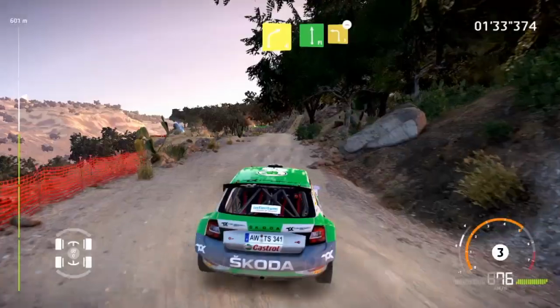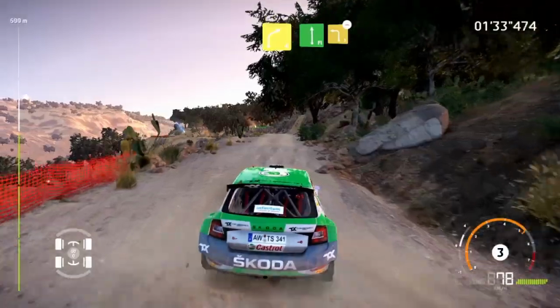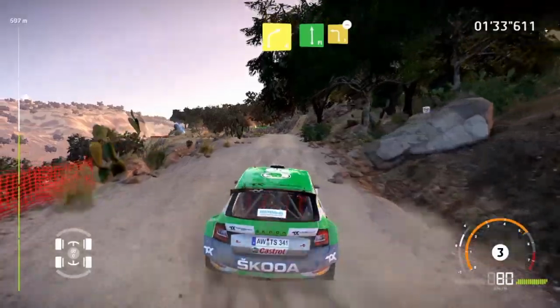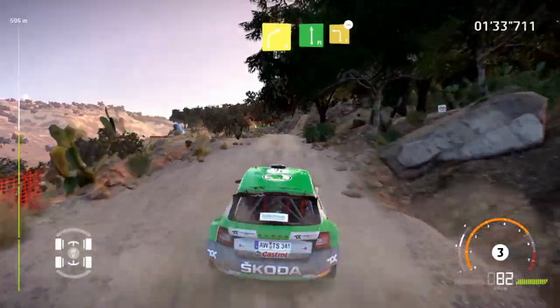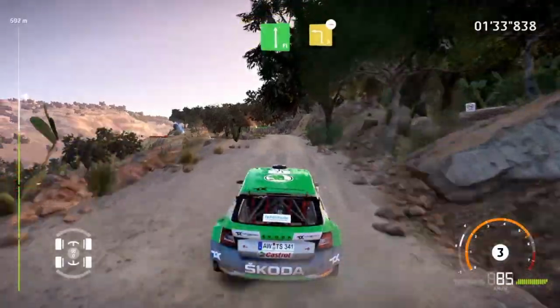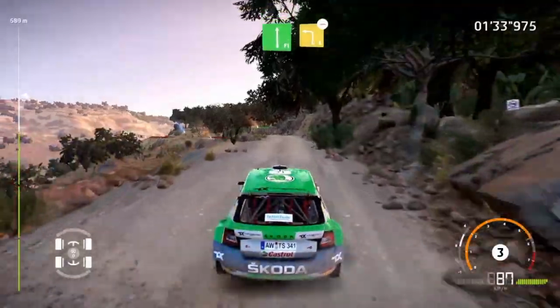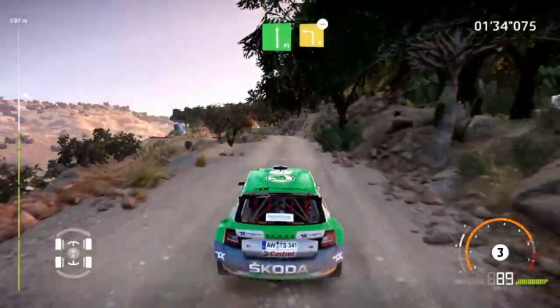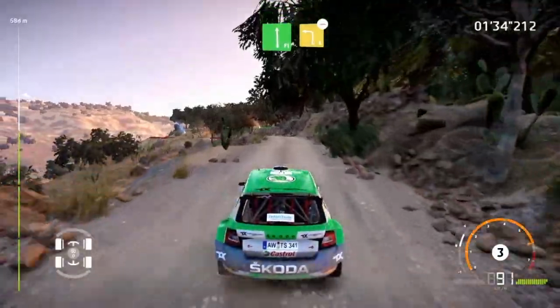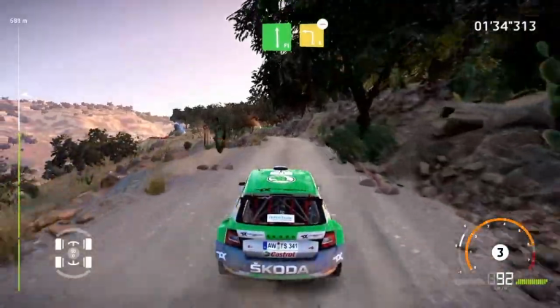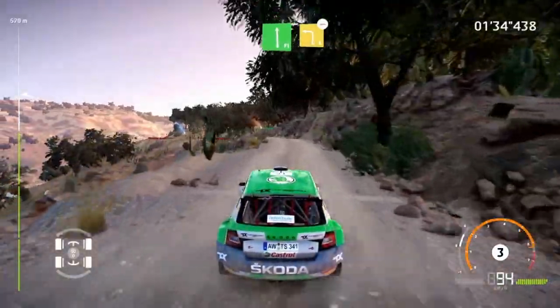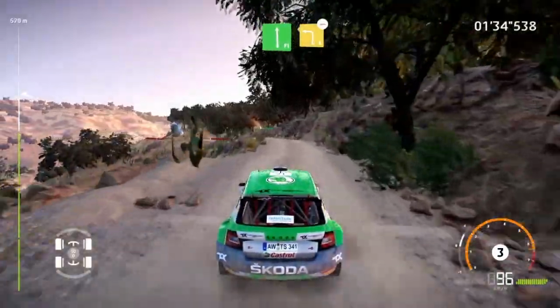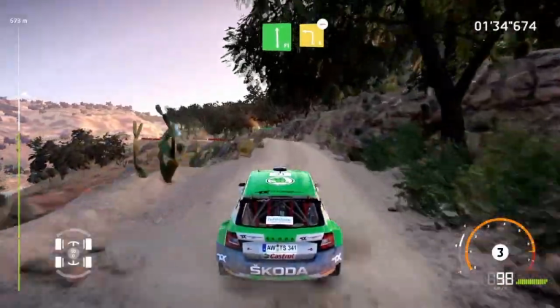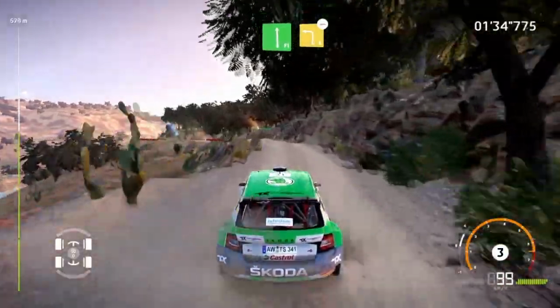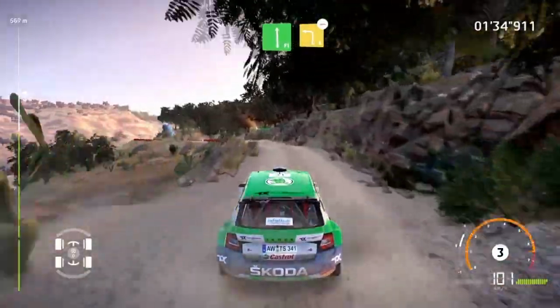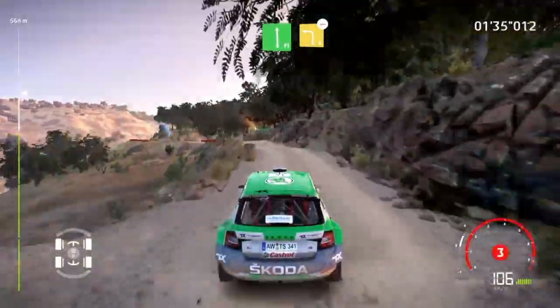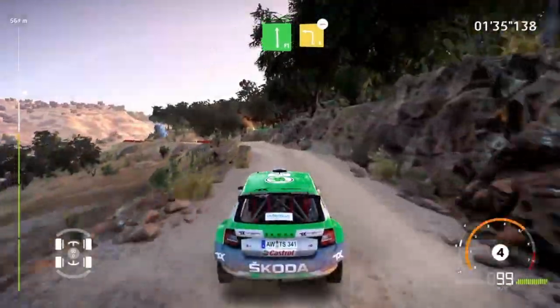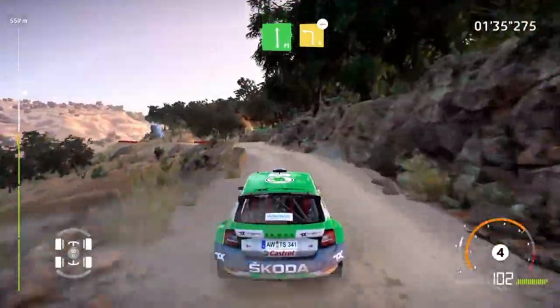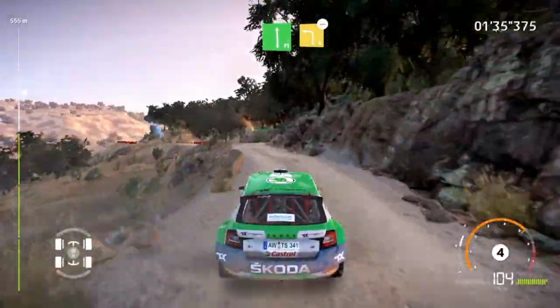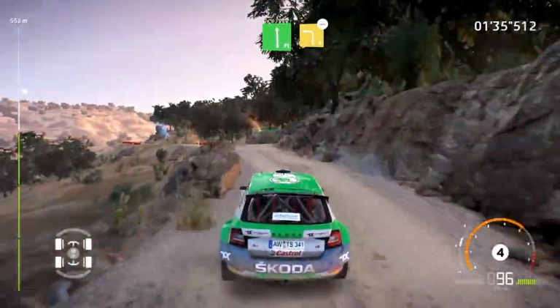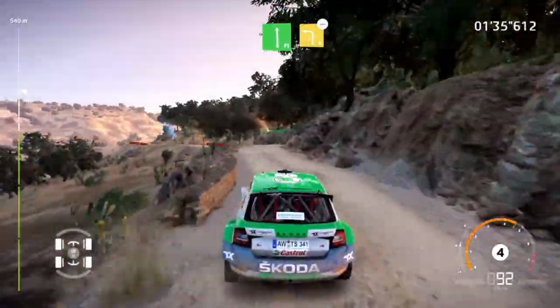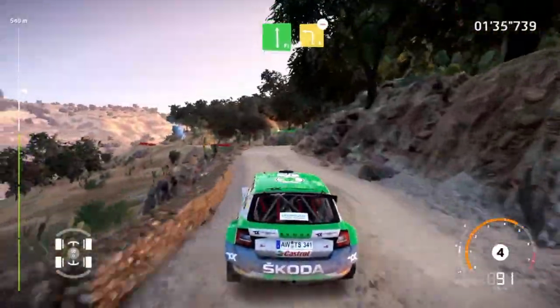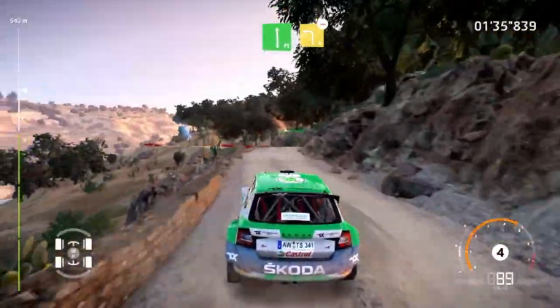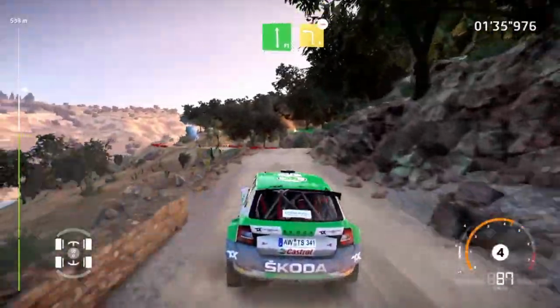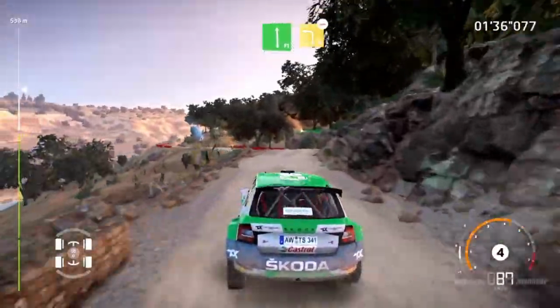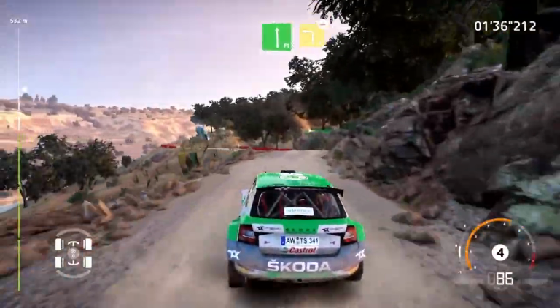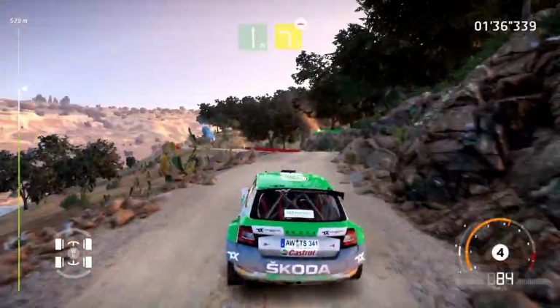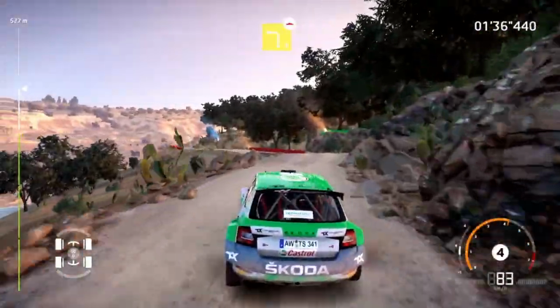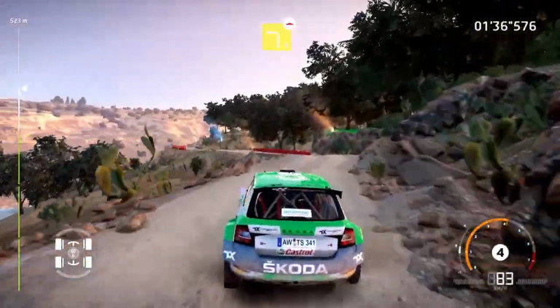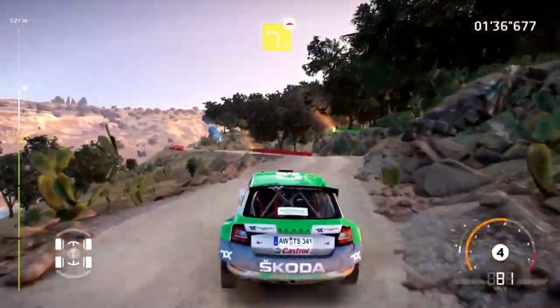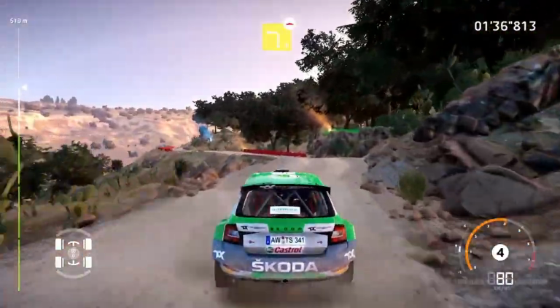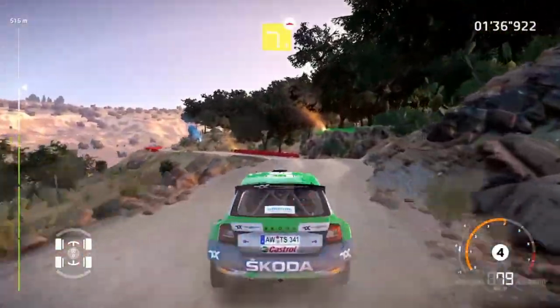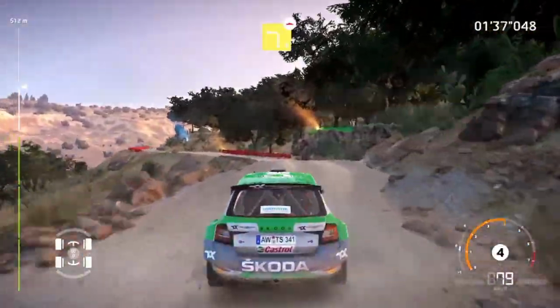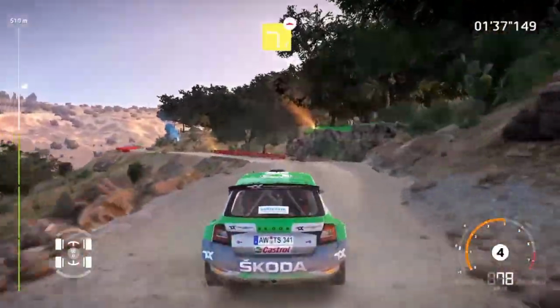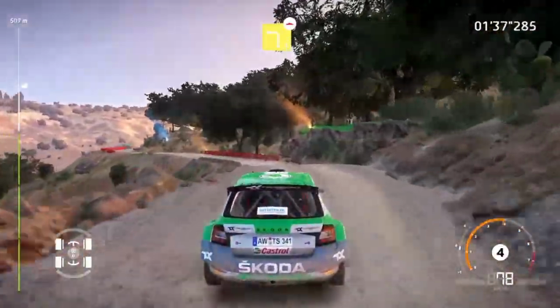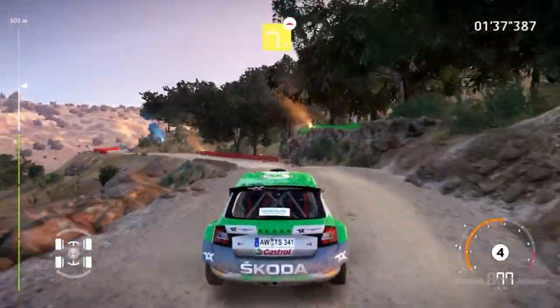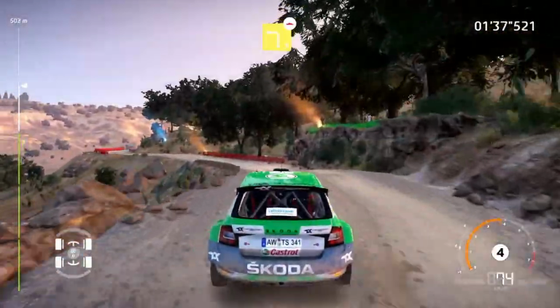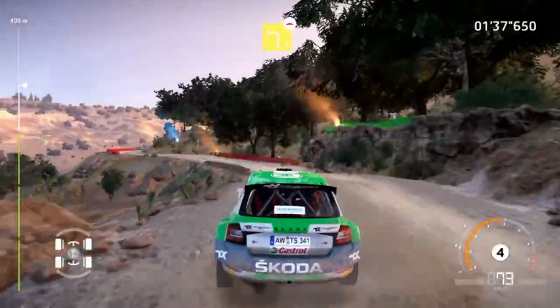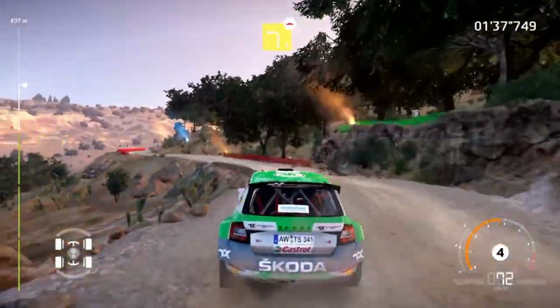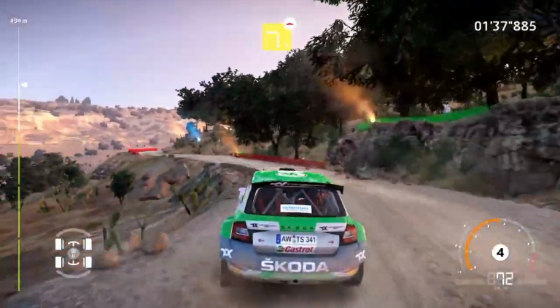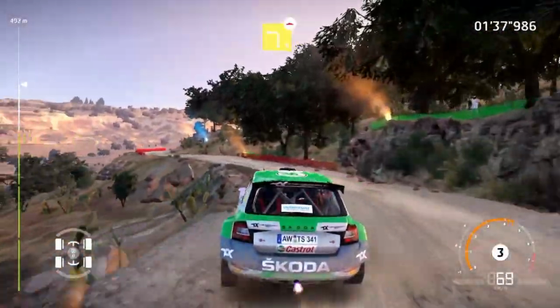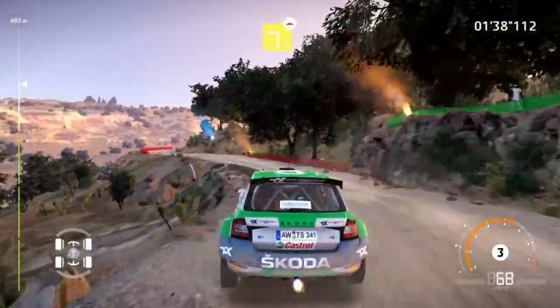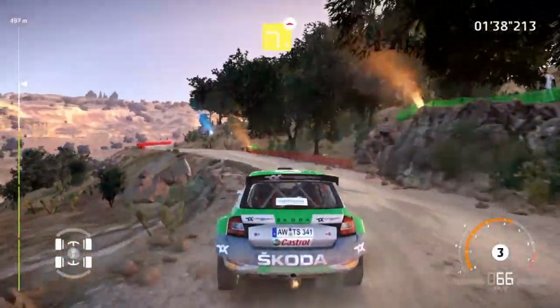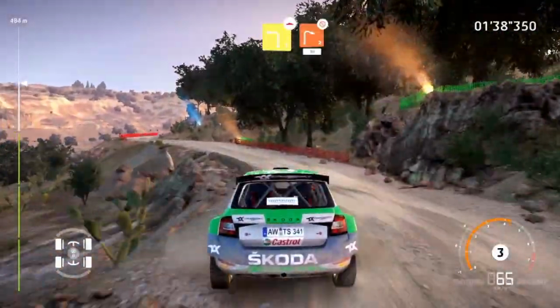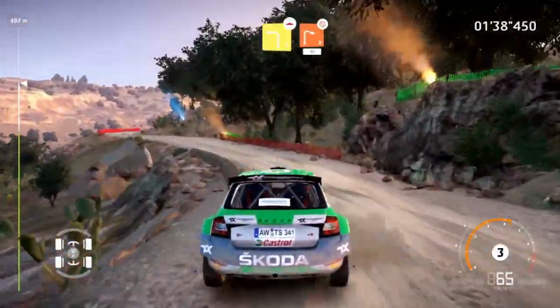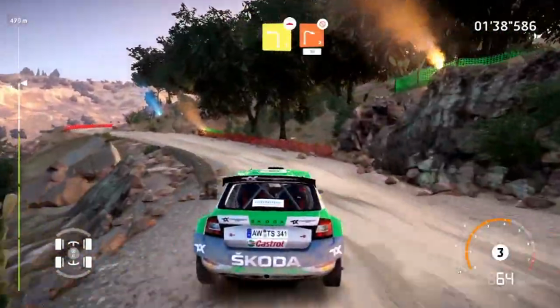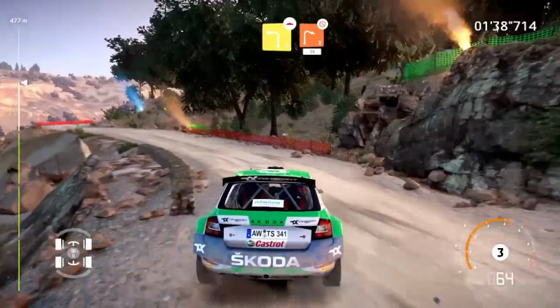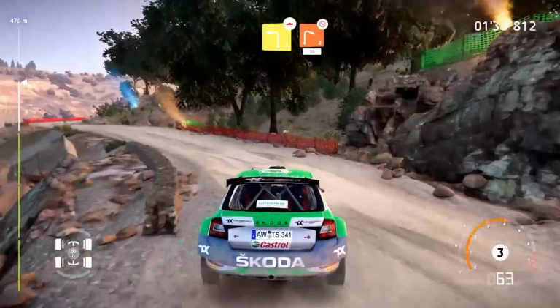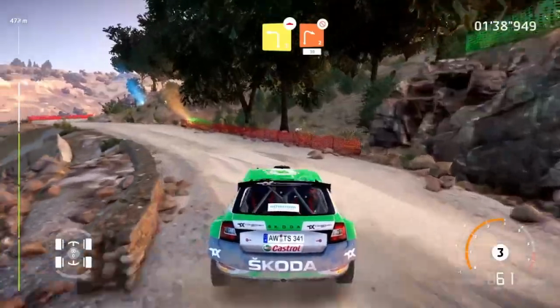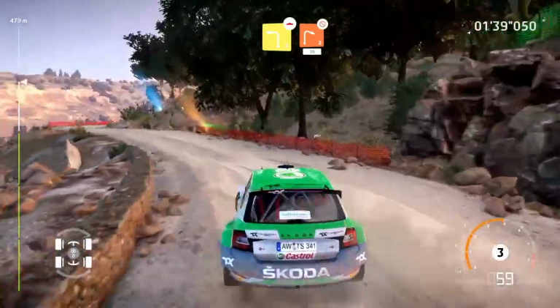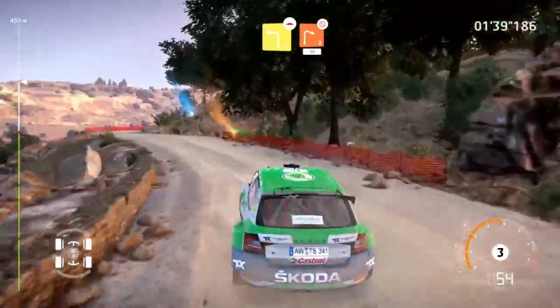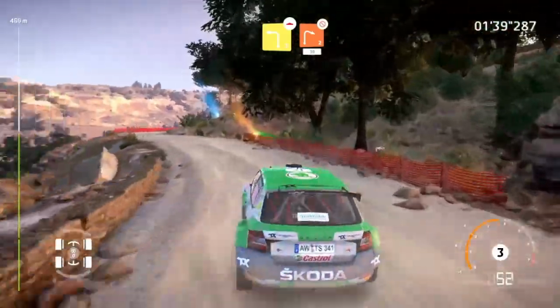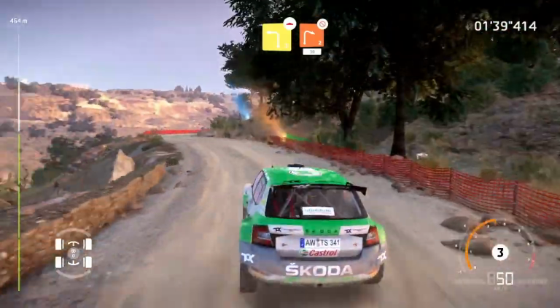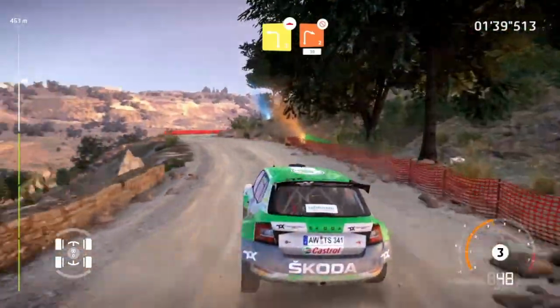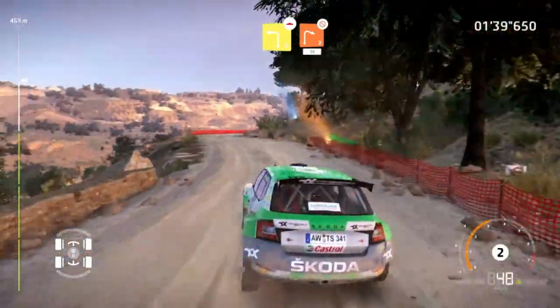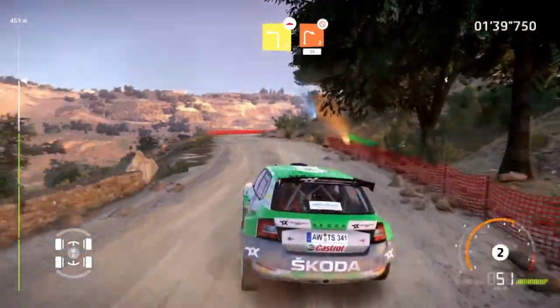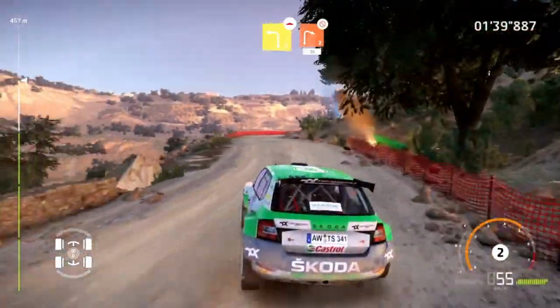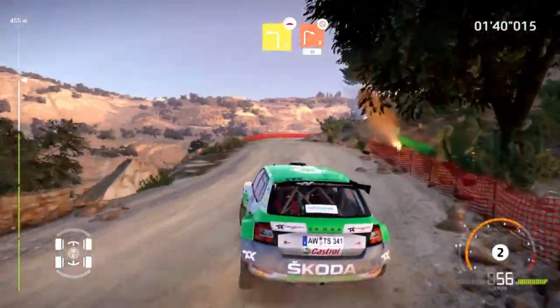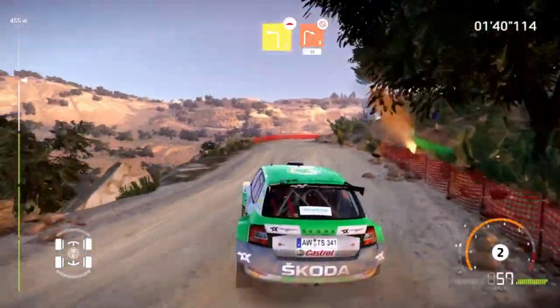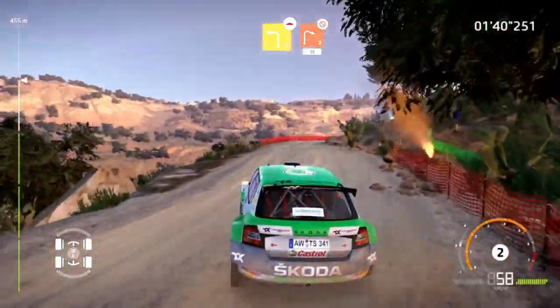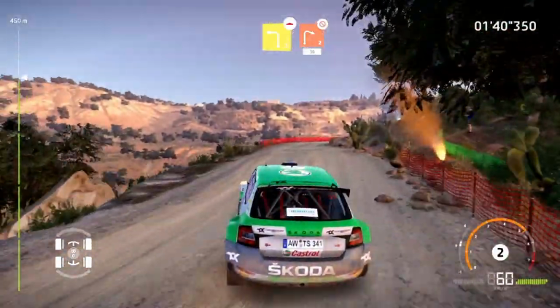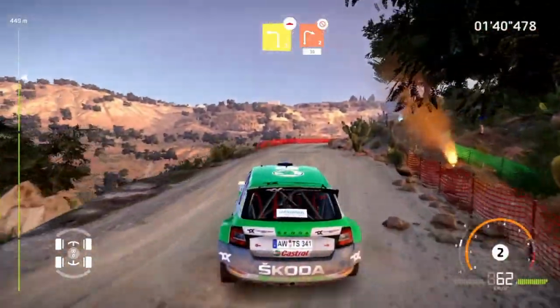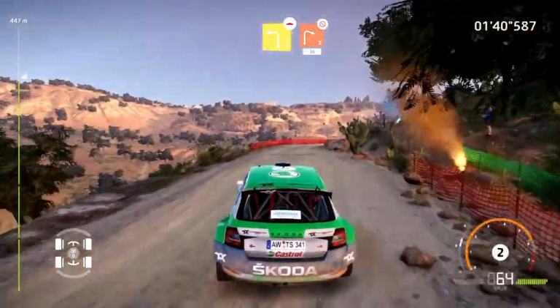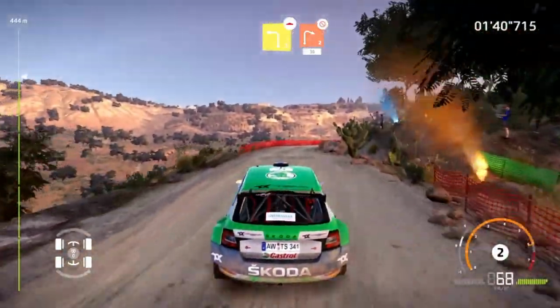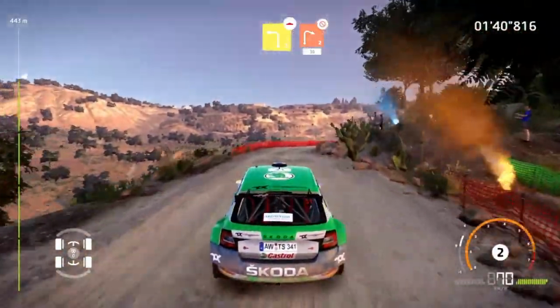And right 4, tightens, don't cut. And flat left, and caution, left 3, bumpy. And right 2, don't cut, keep in, 30.